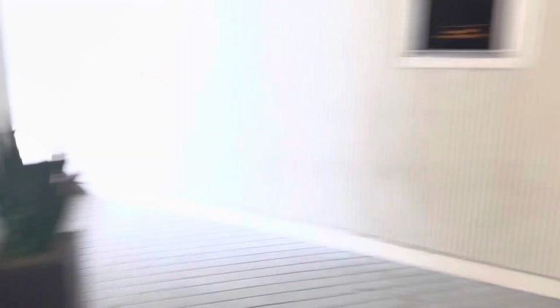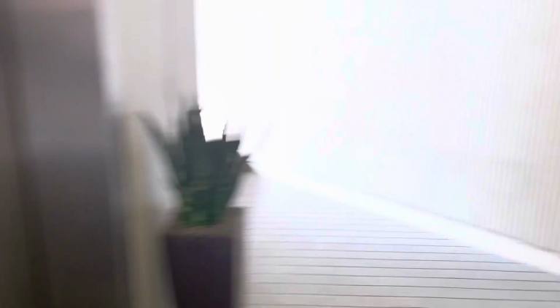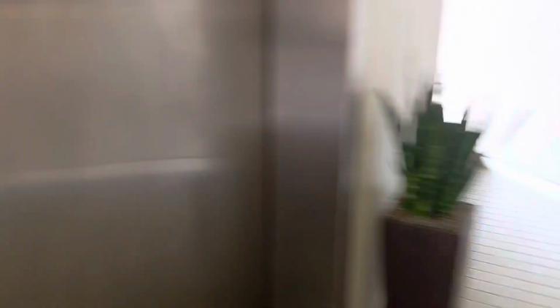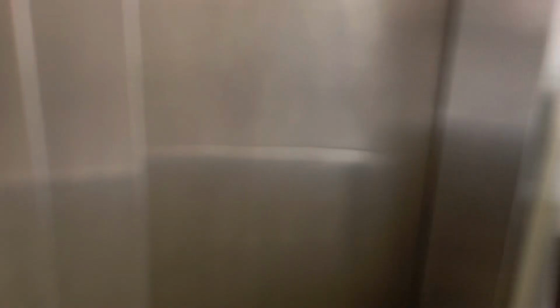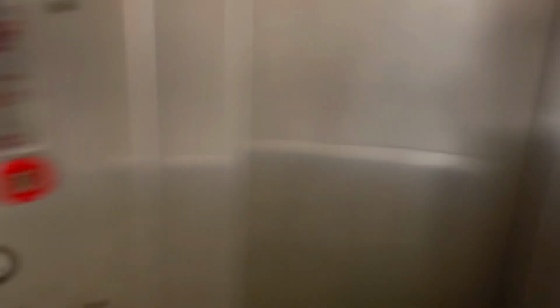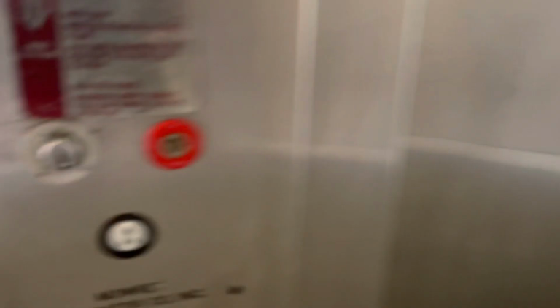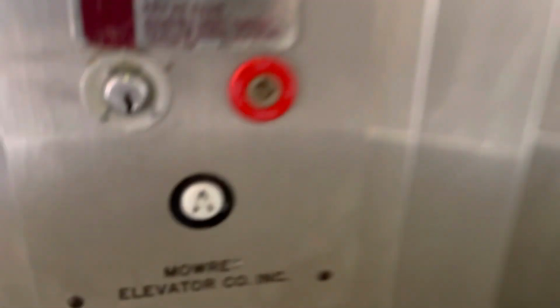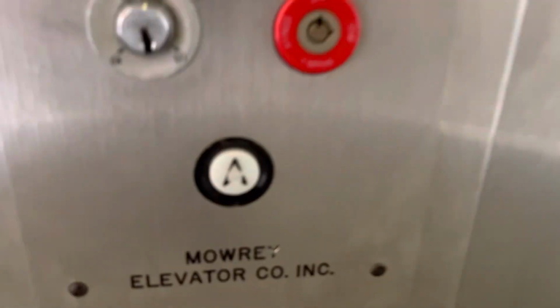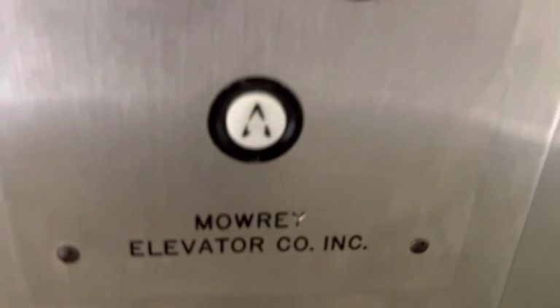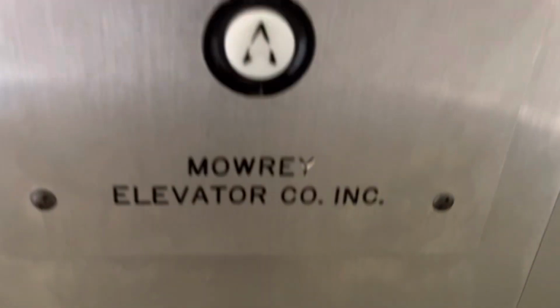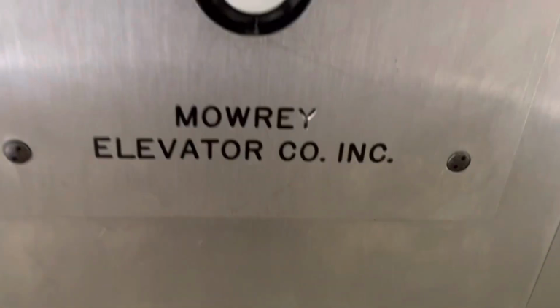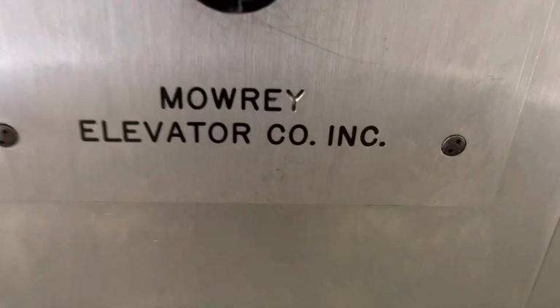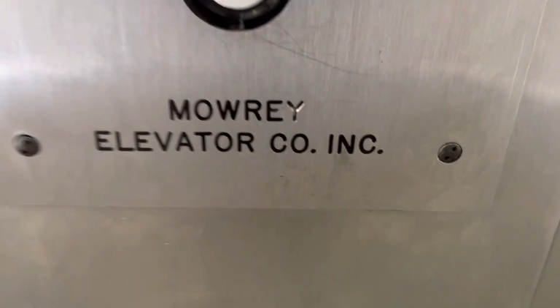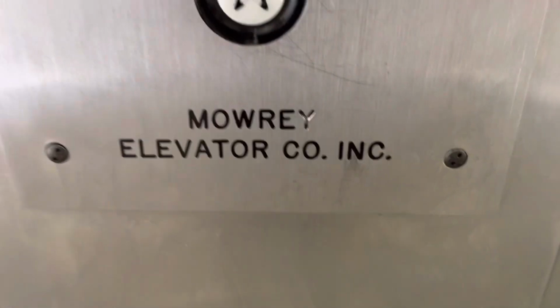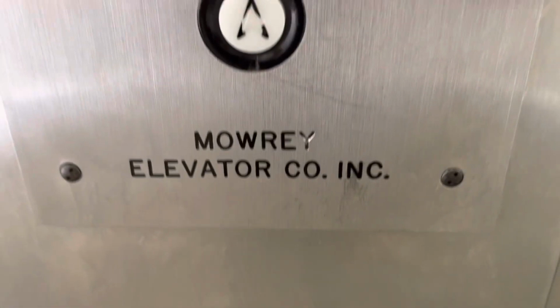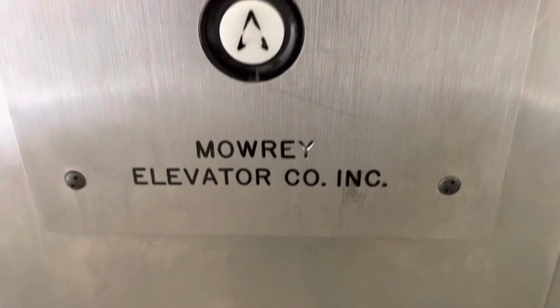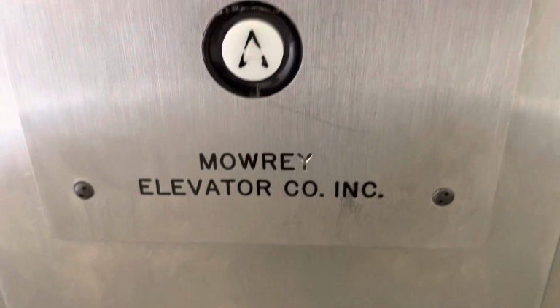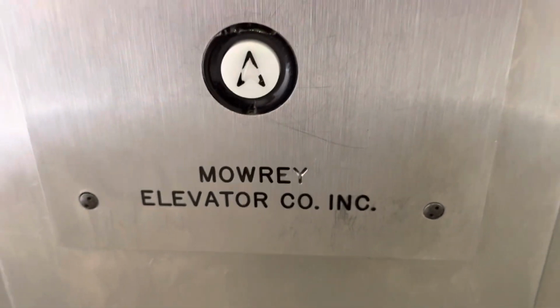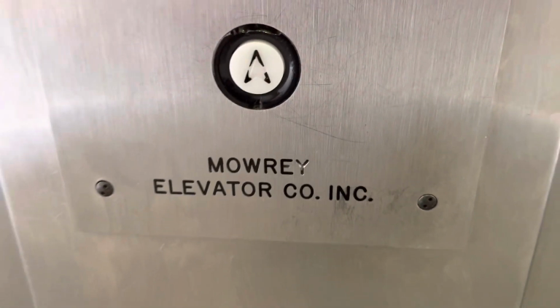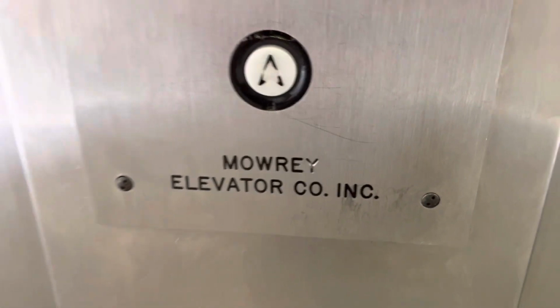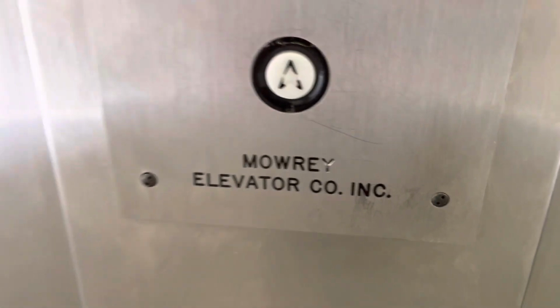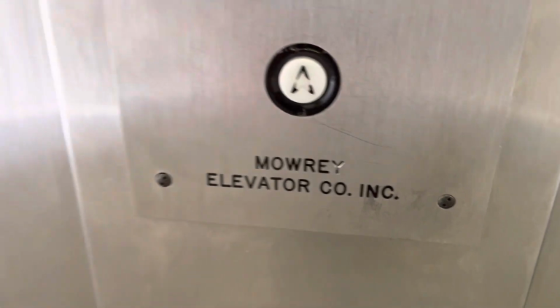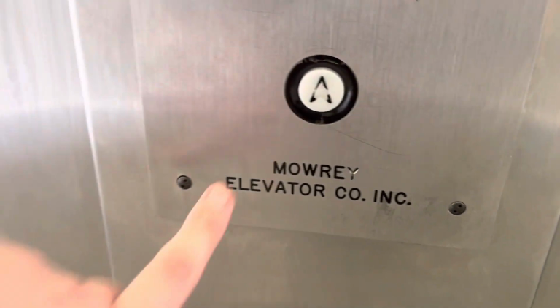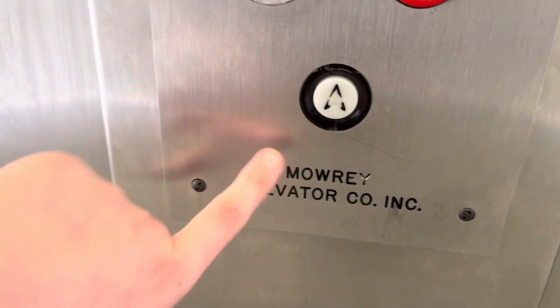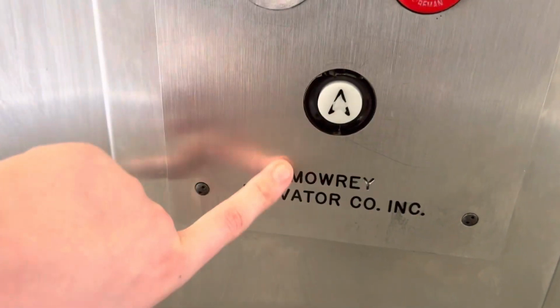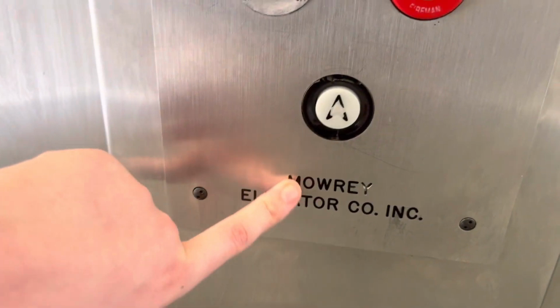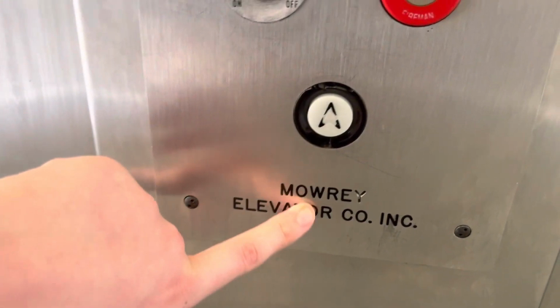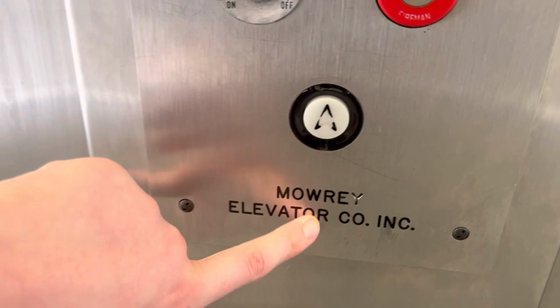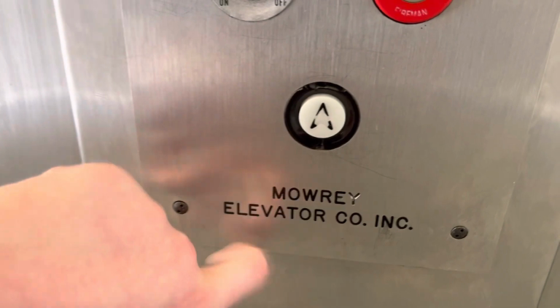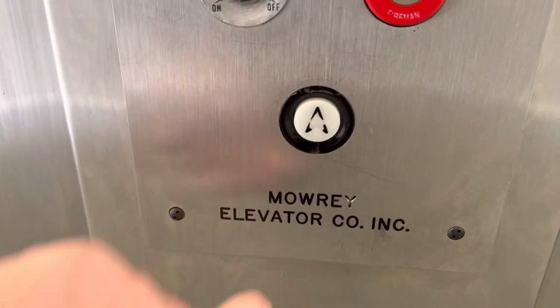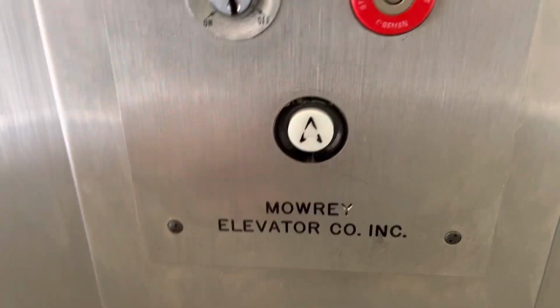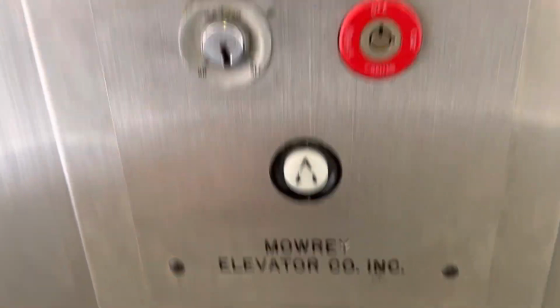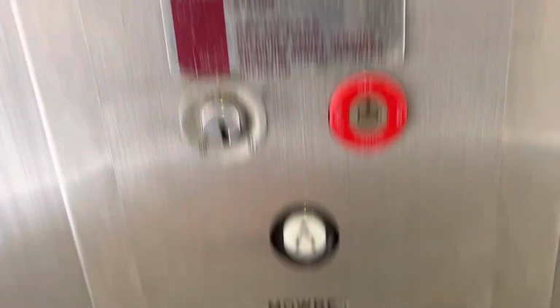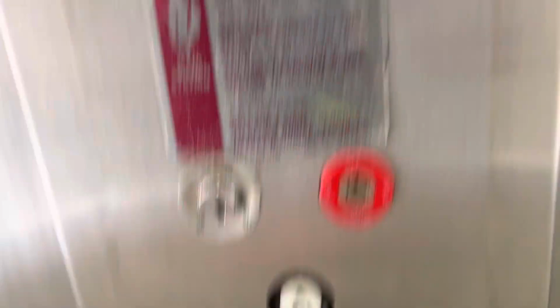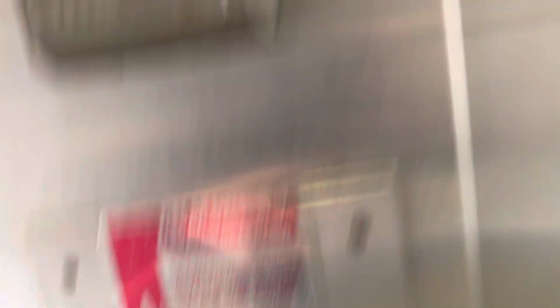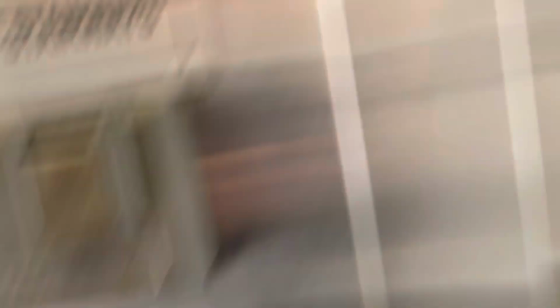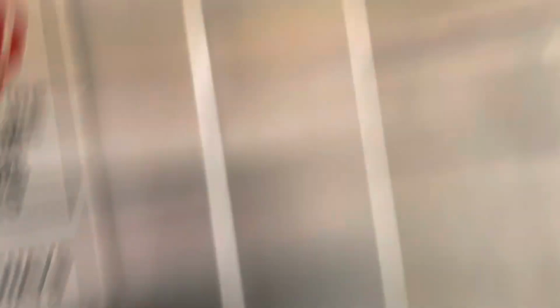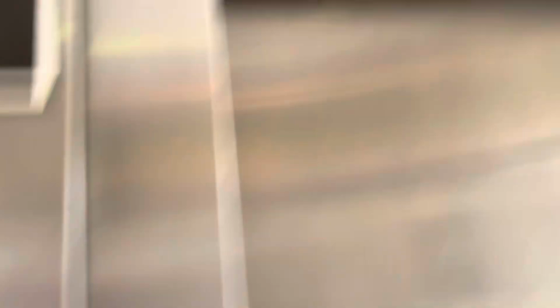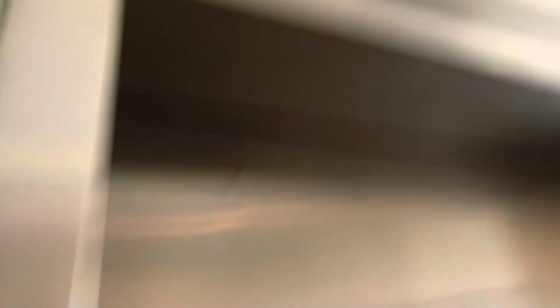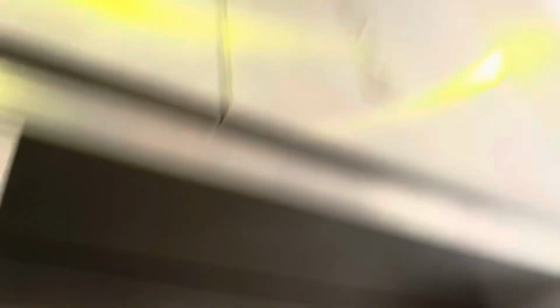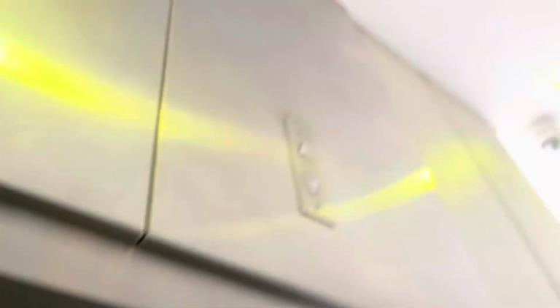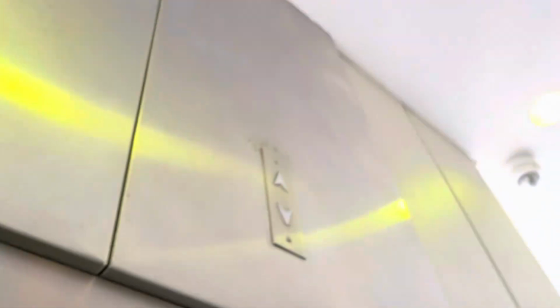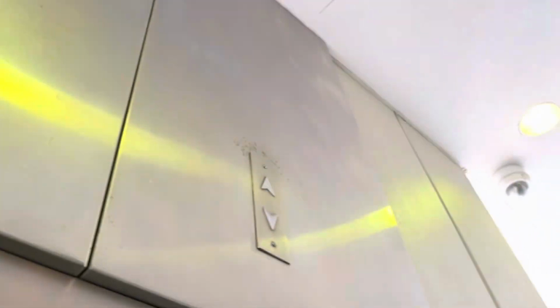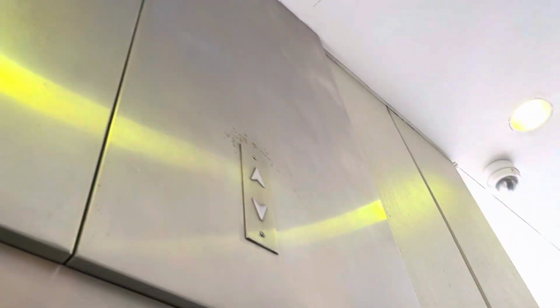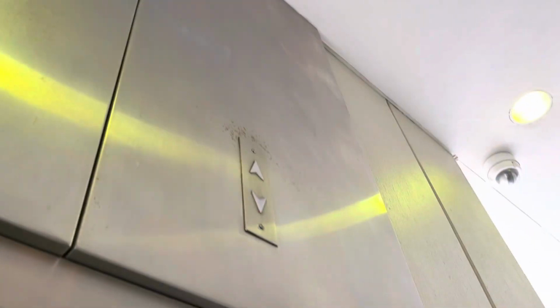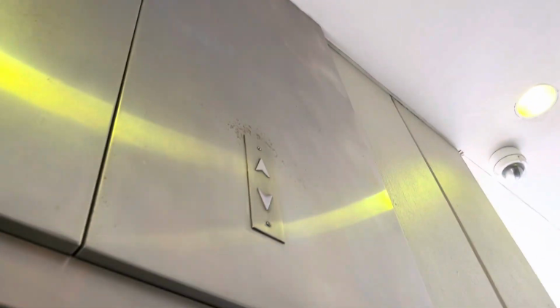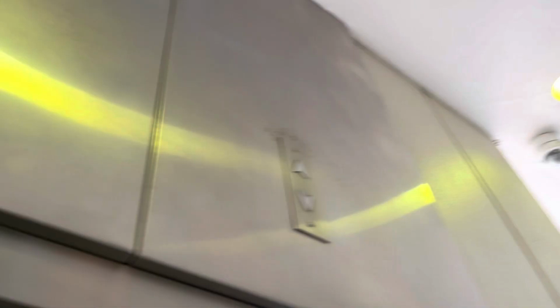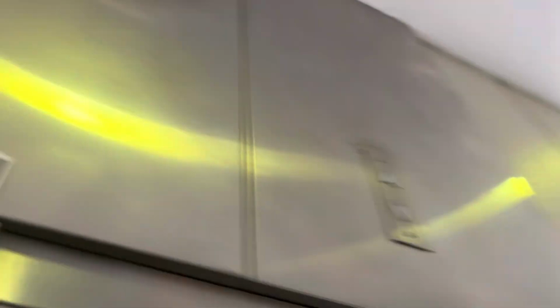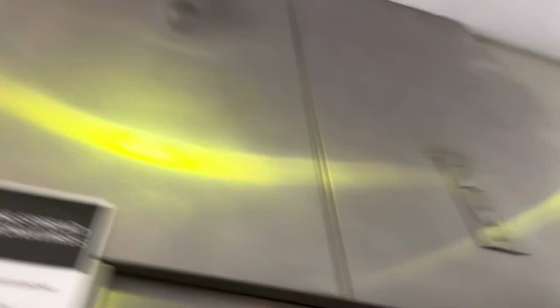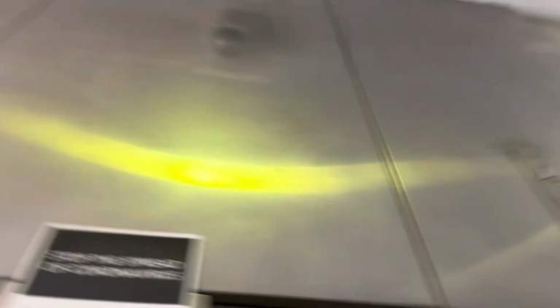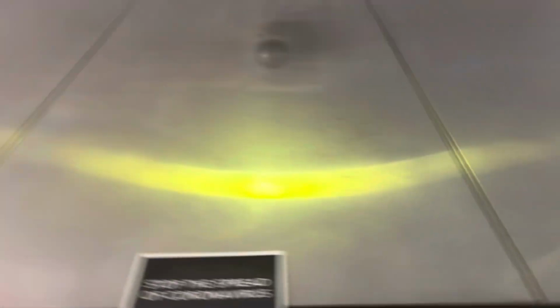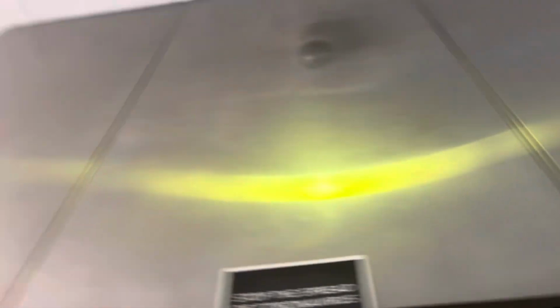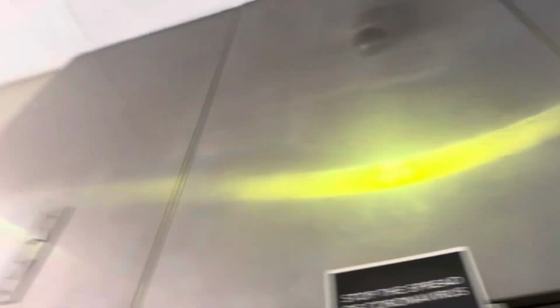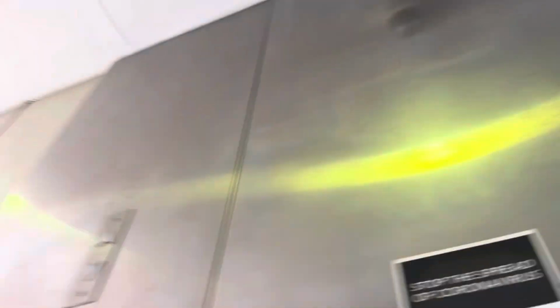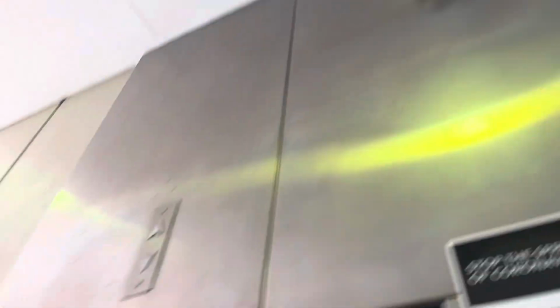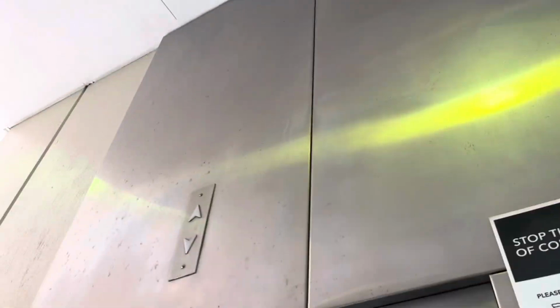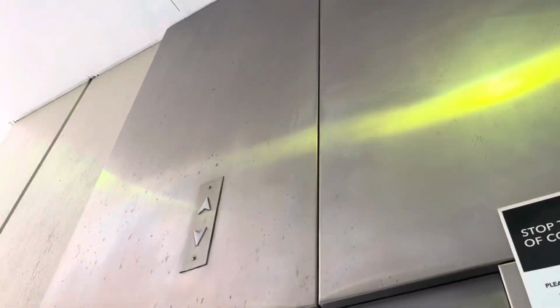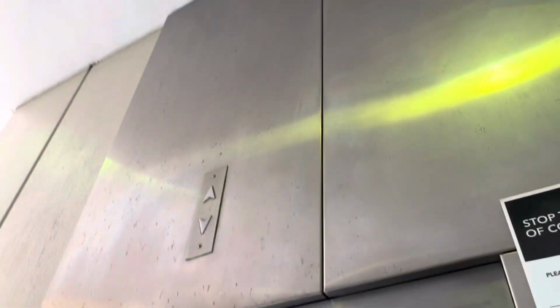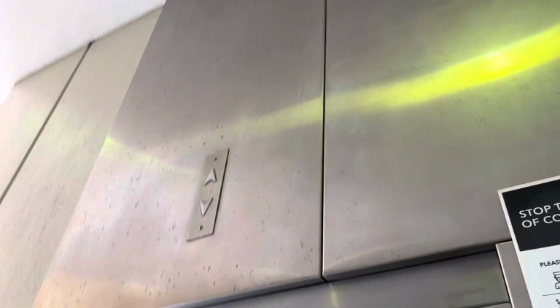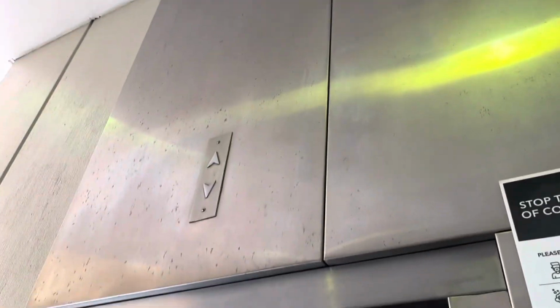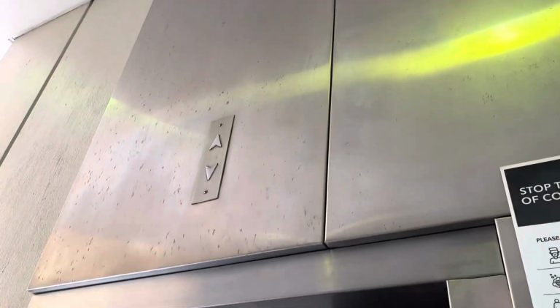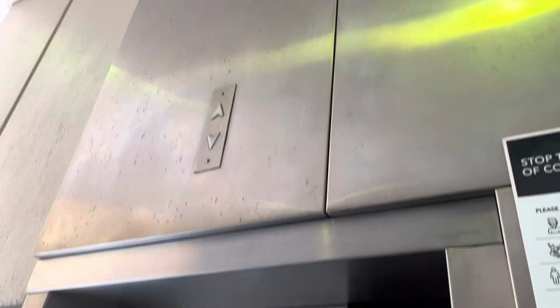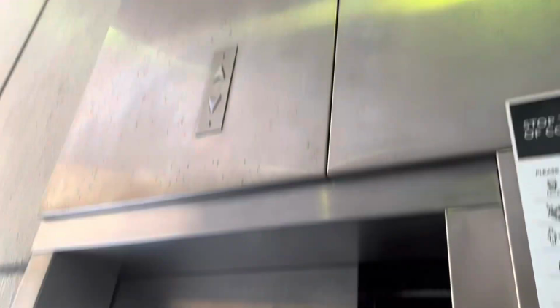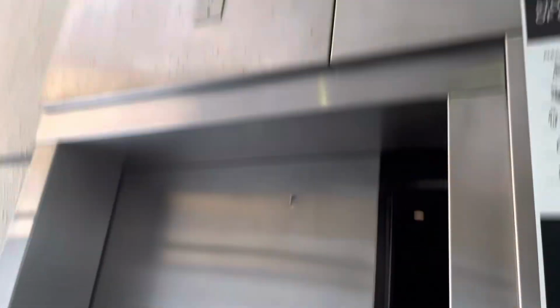Interesting how they put the company's name on the call station, and there's up-and-down answer, and some of these only go up.